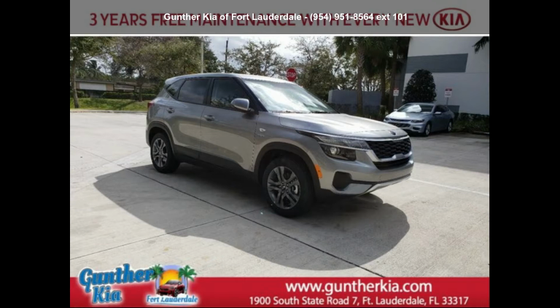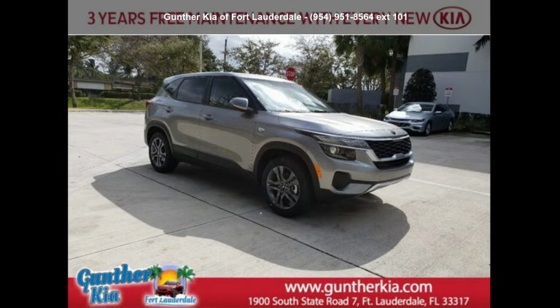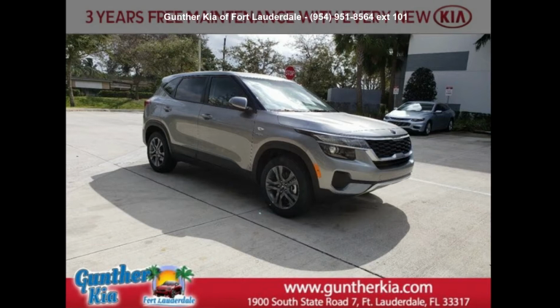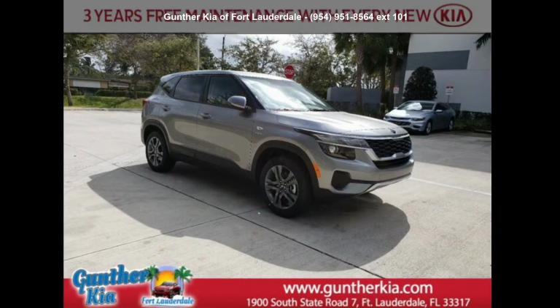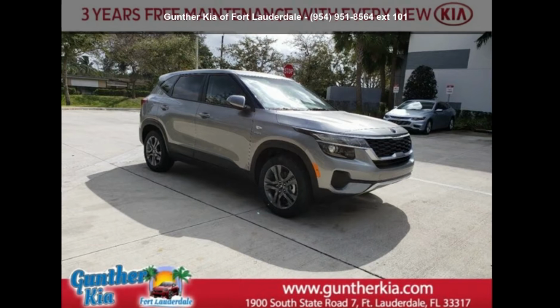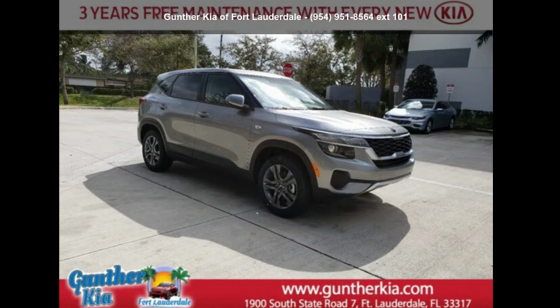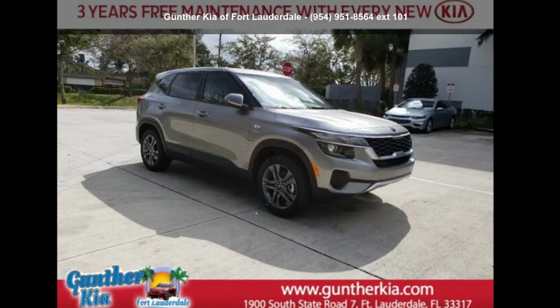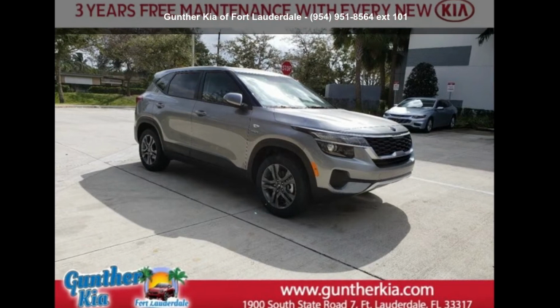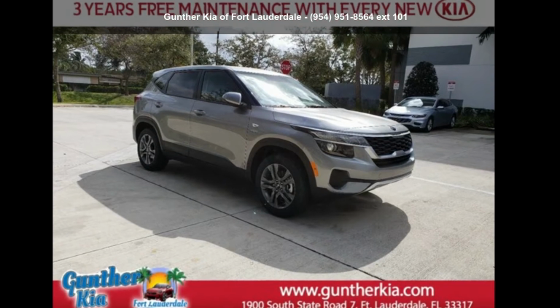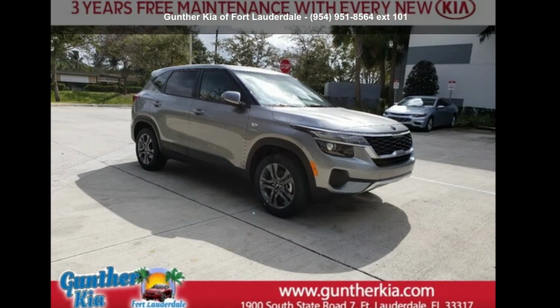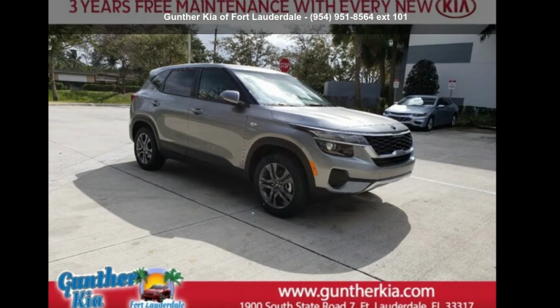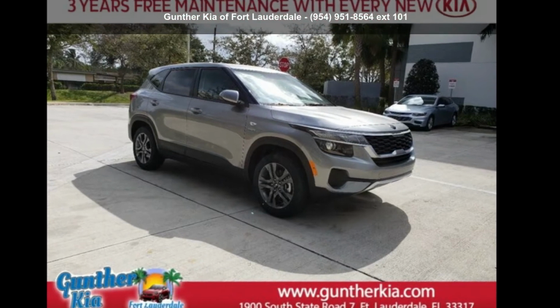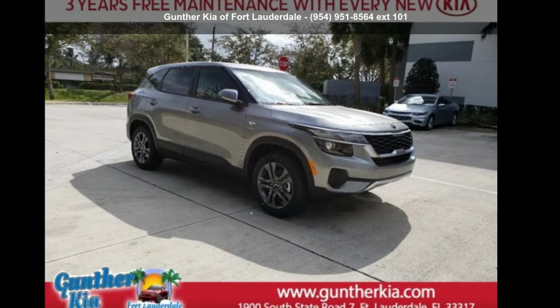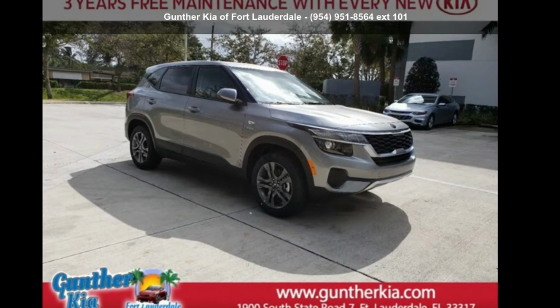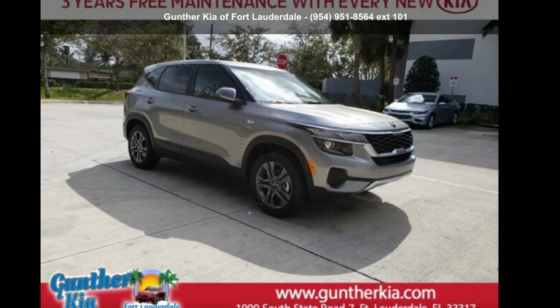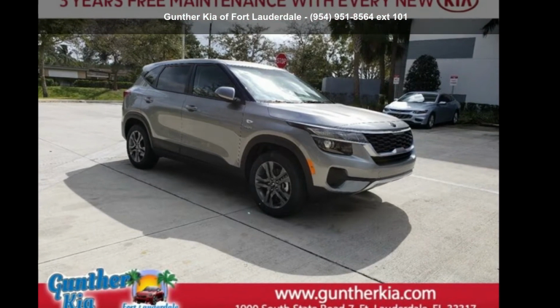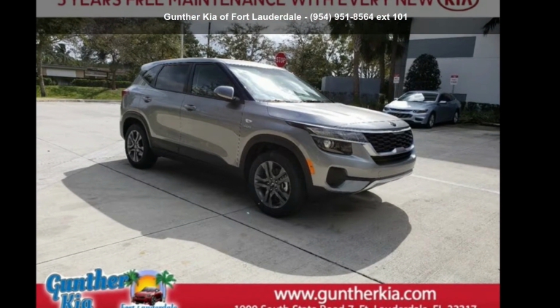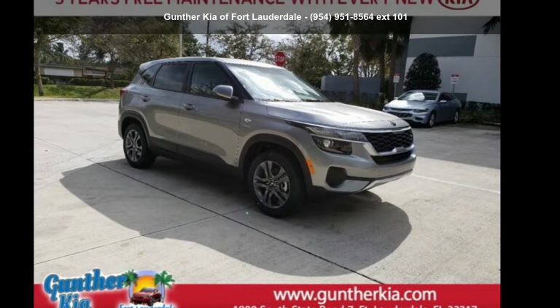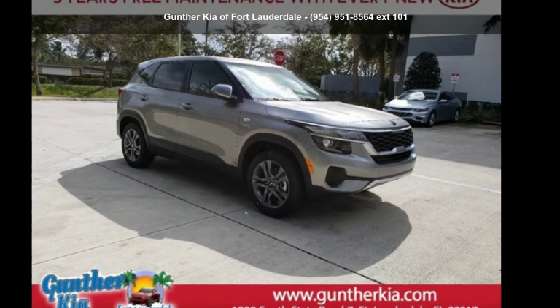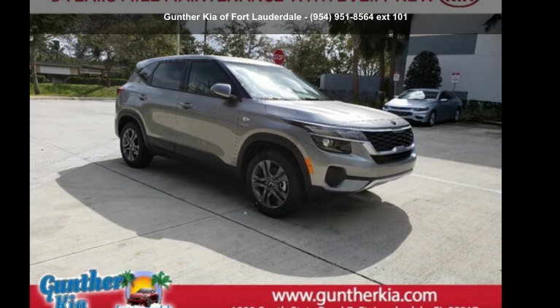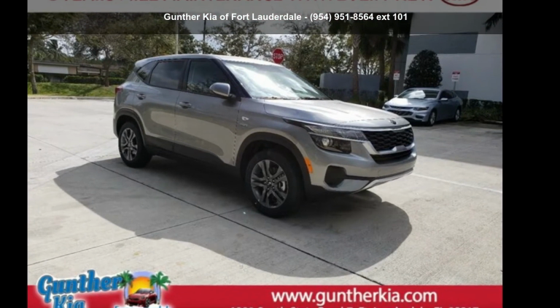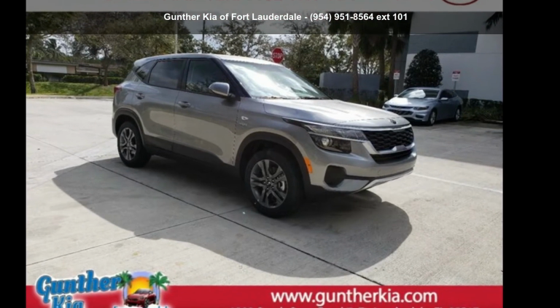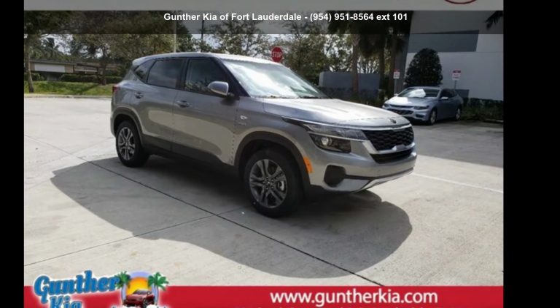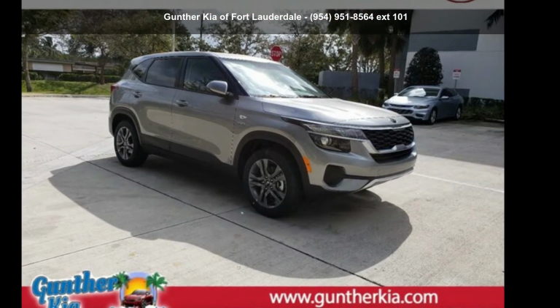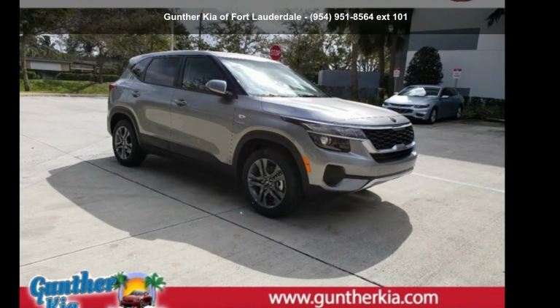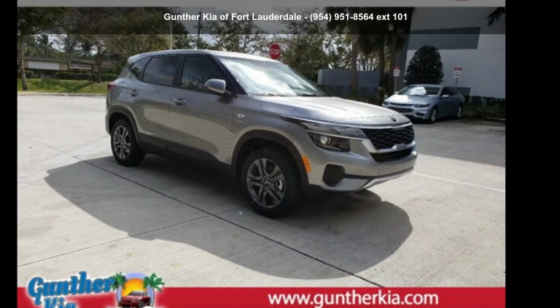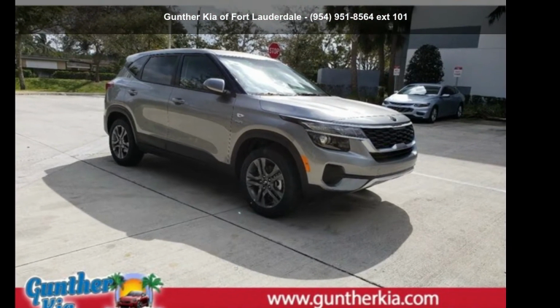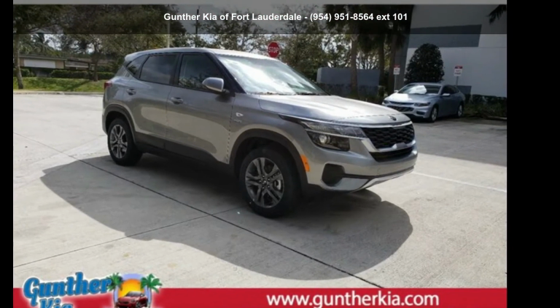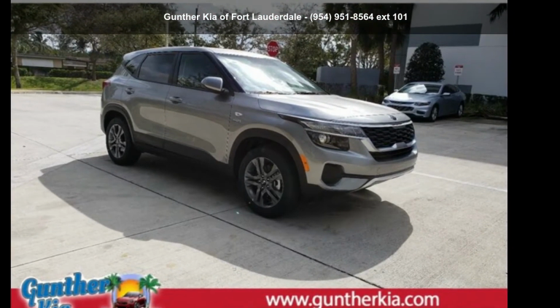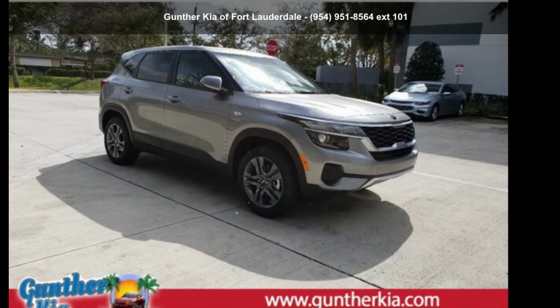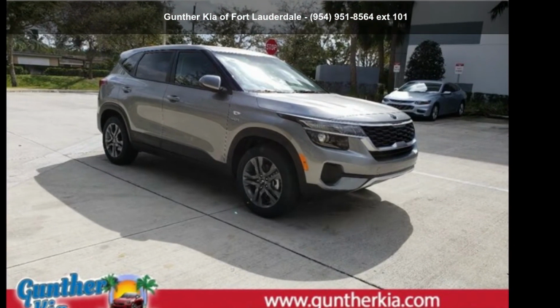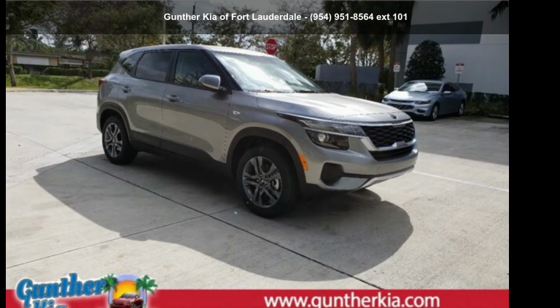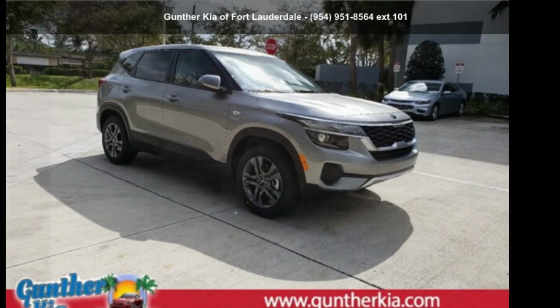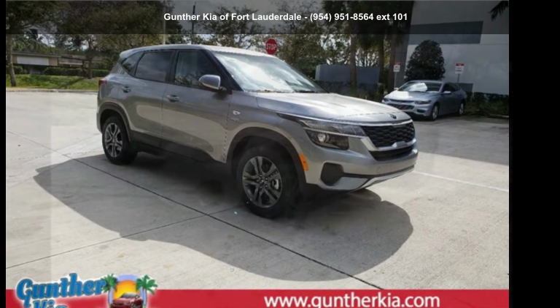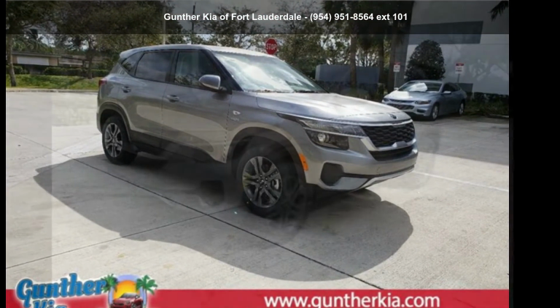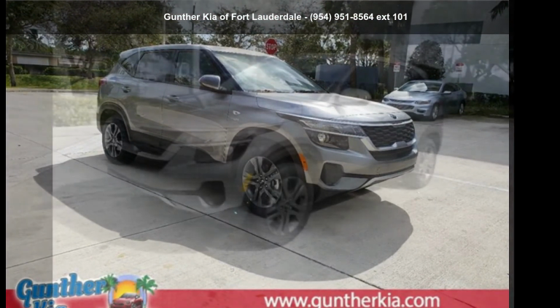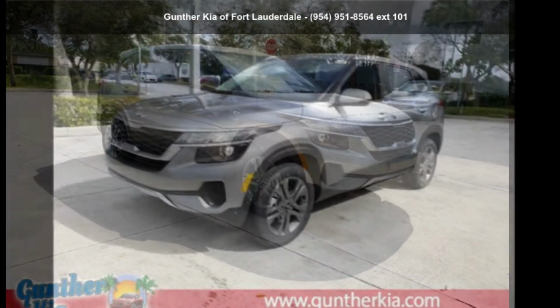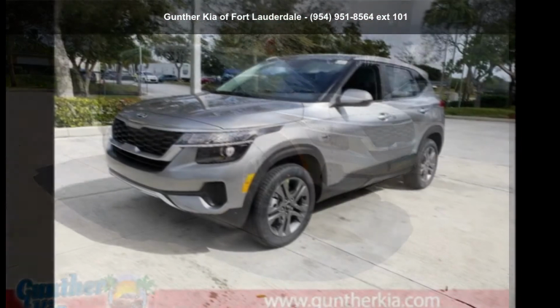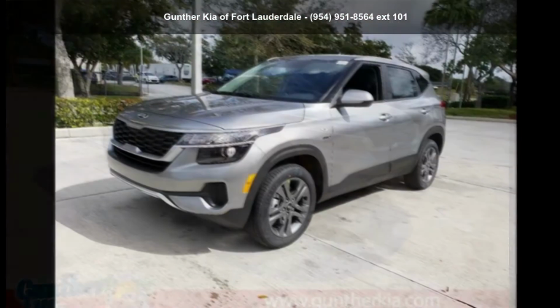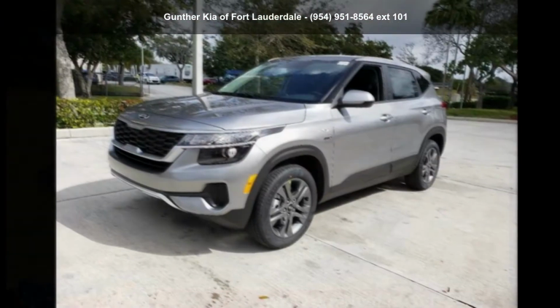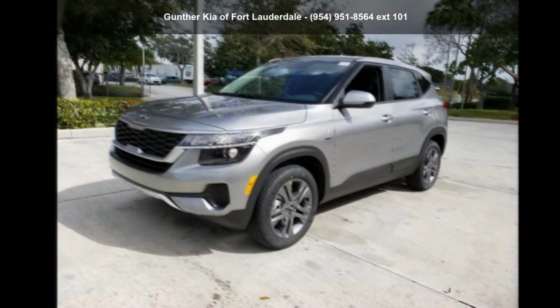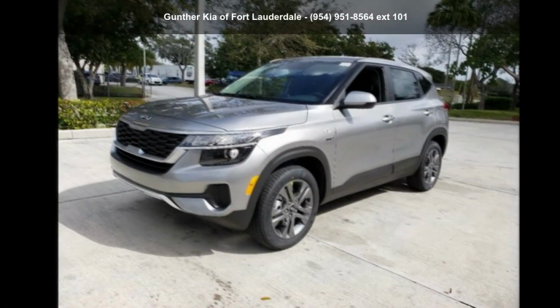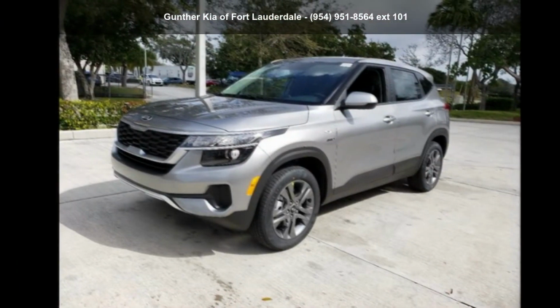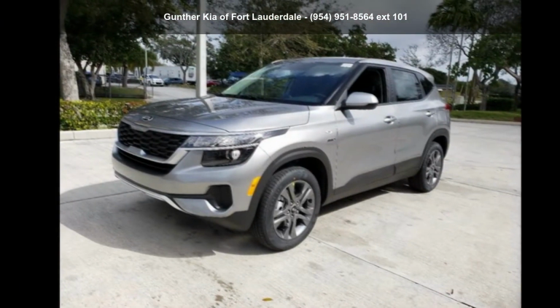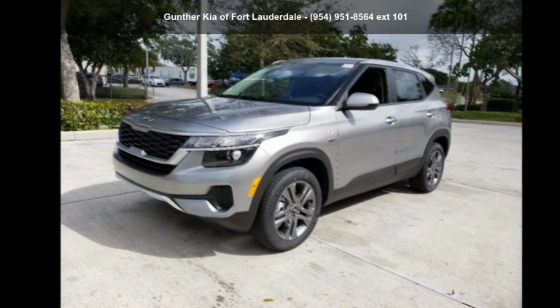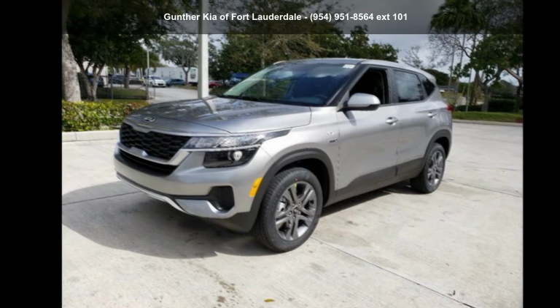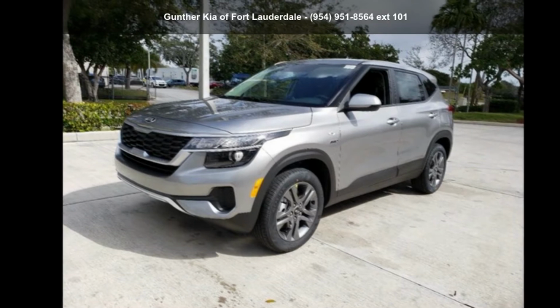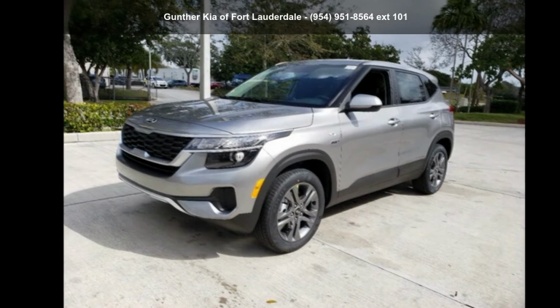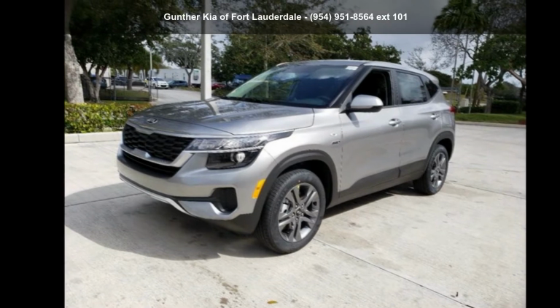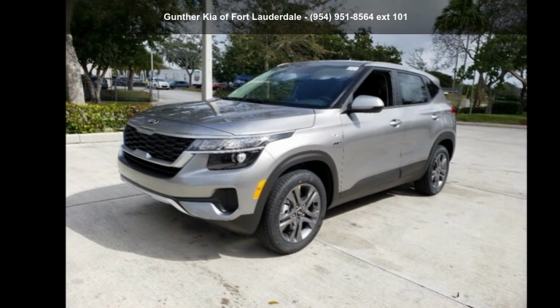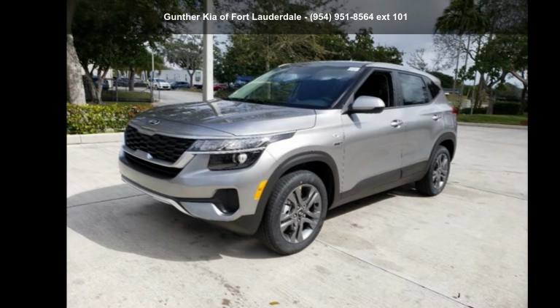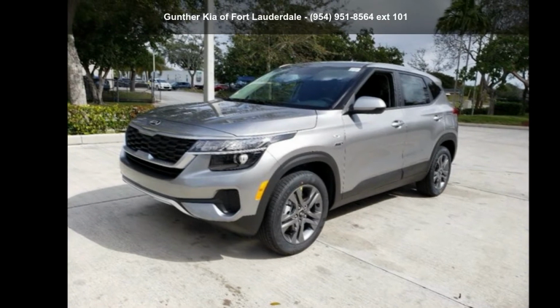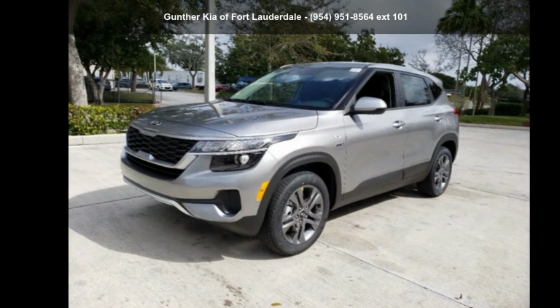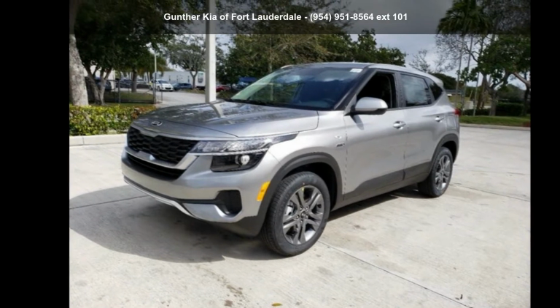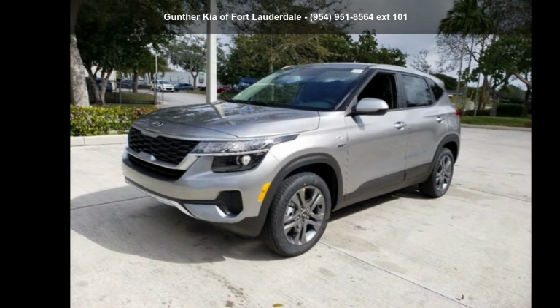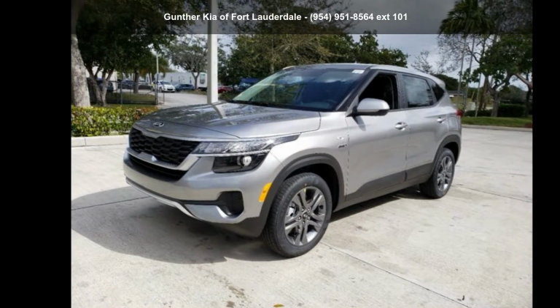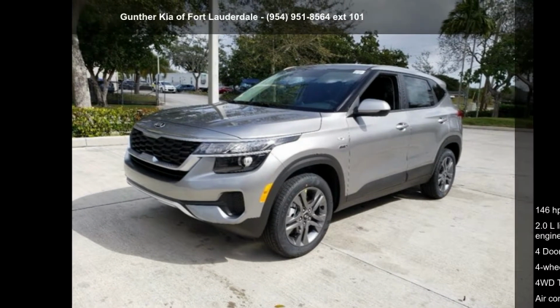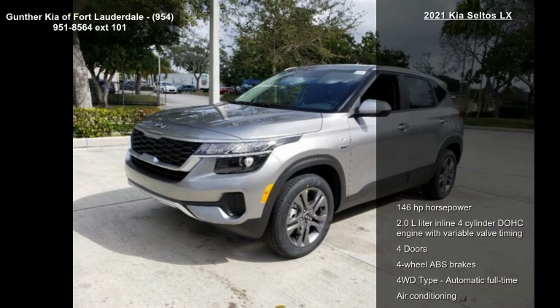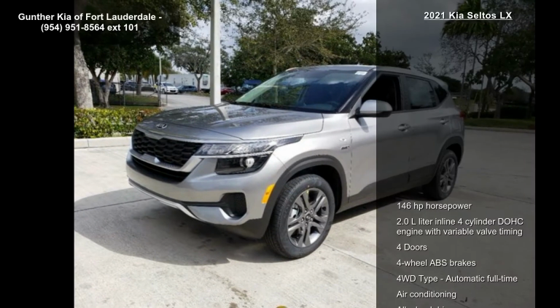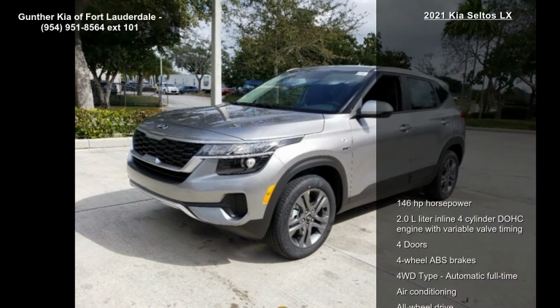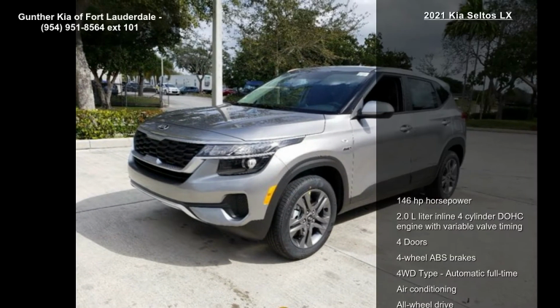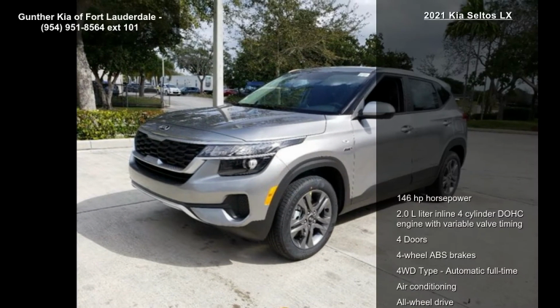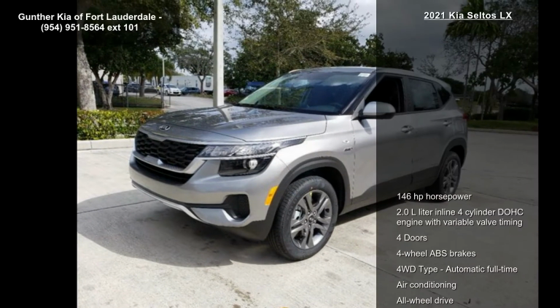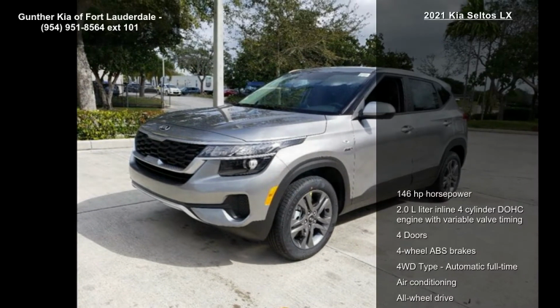Imagine yourself in this Kia 2021 Seltos LX. This may be the set of wheels you've been looking for.